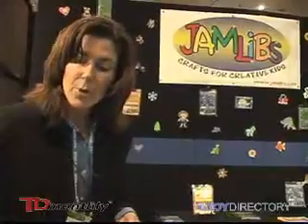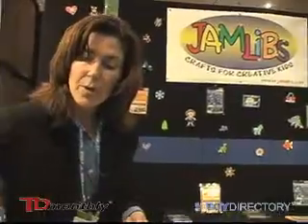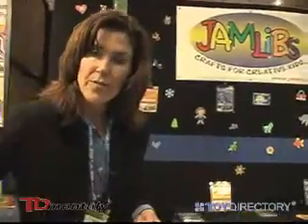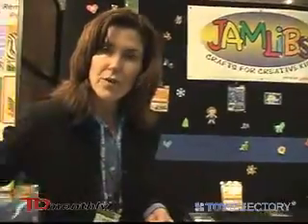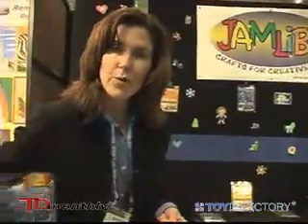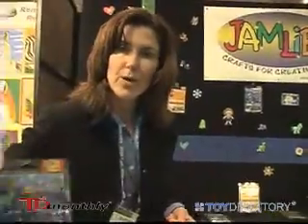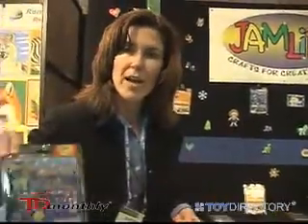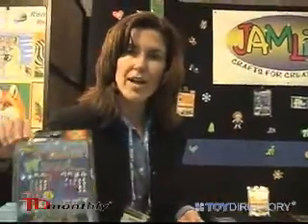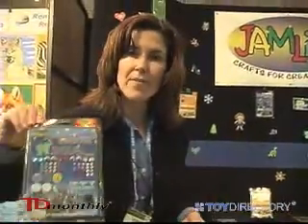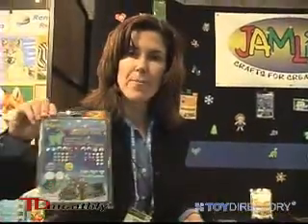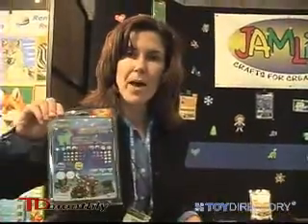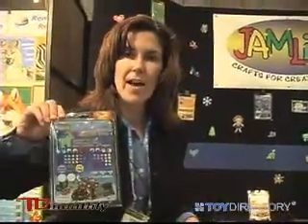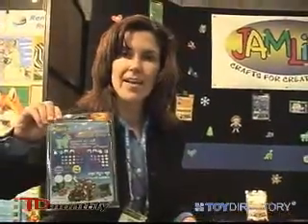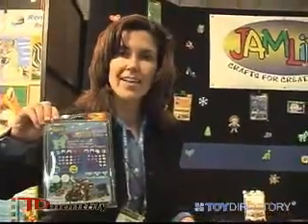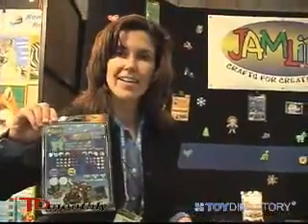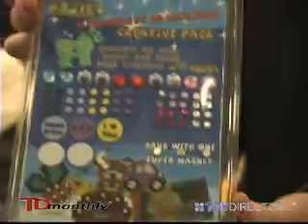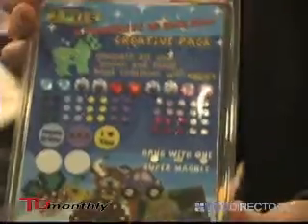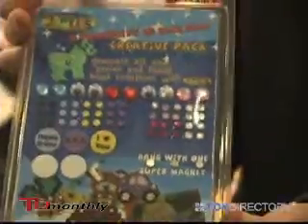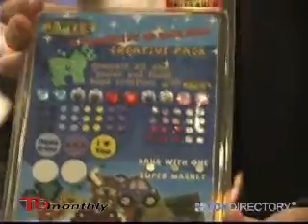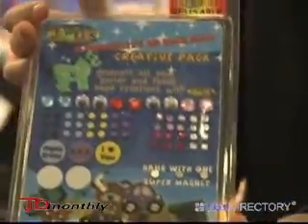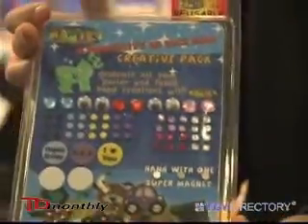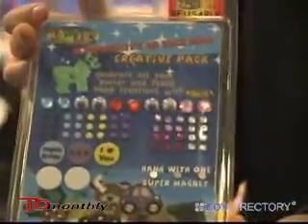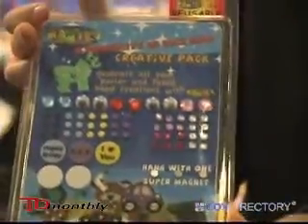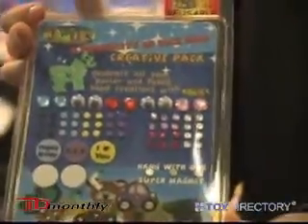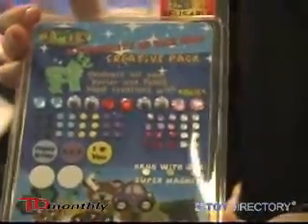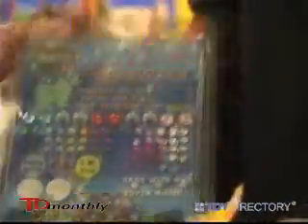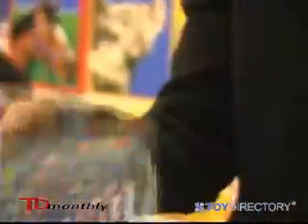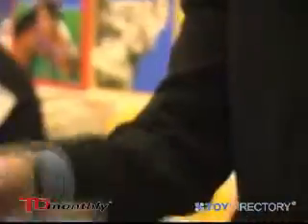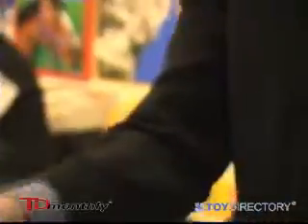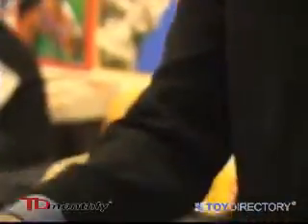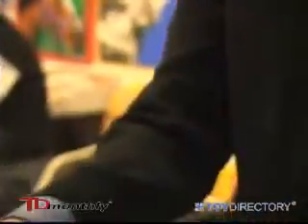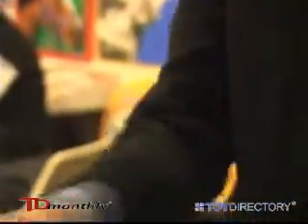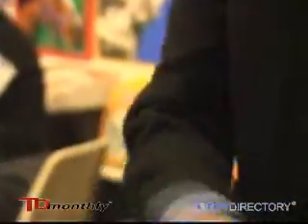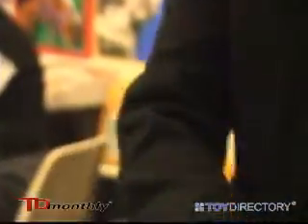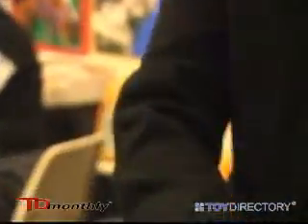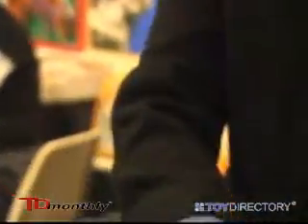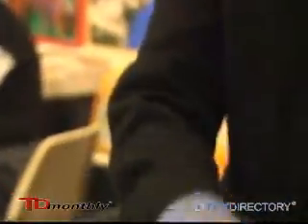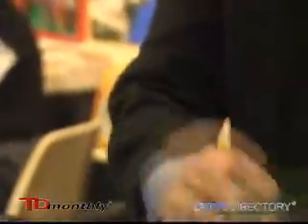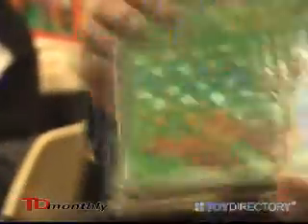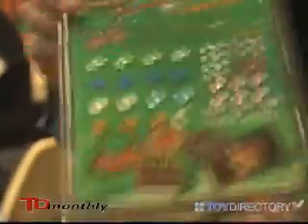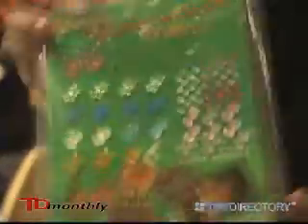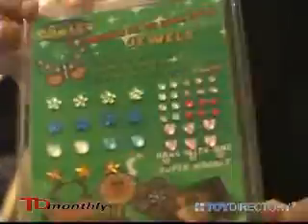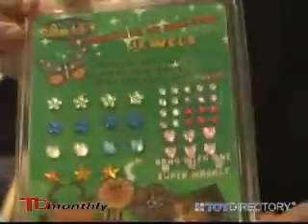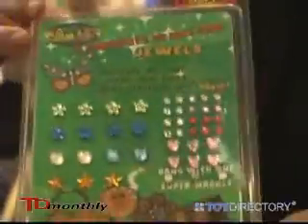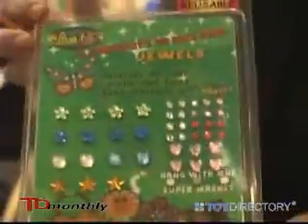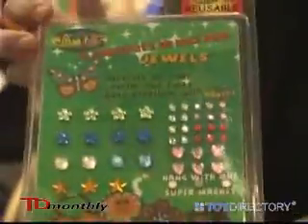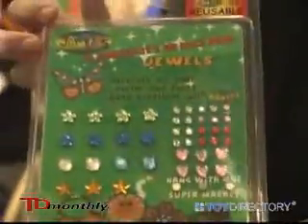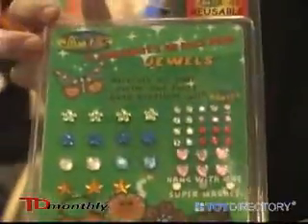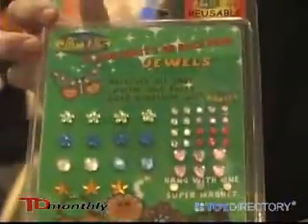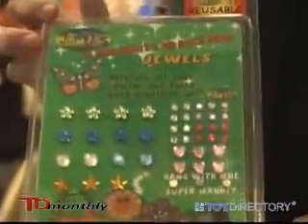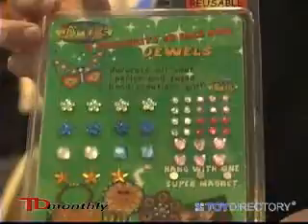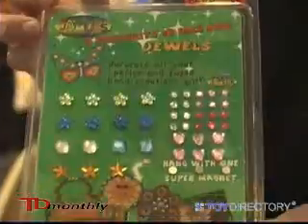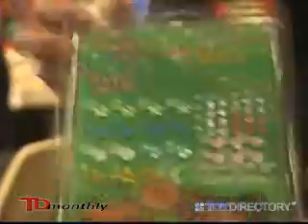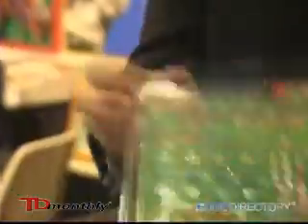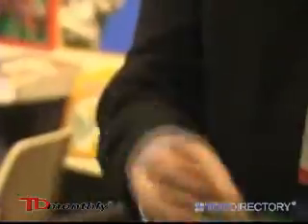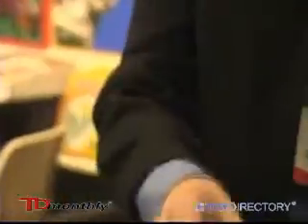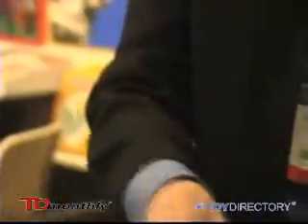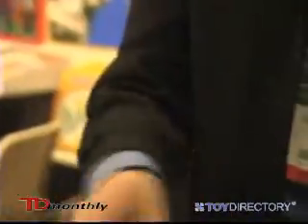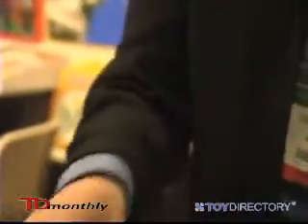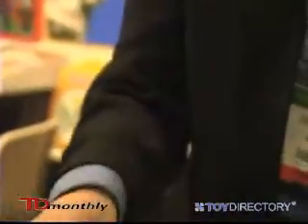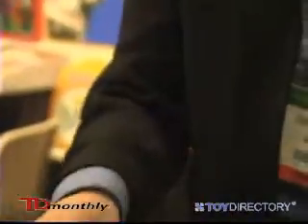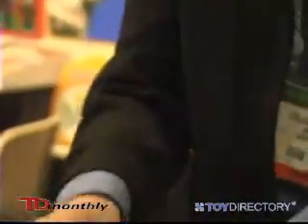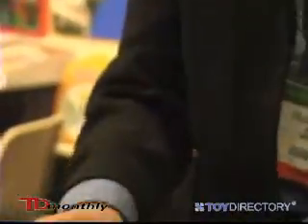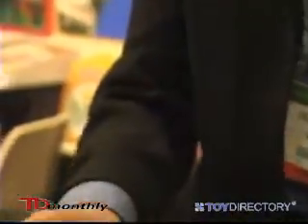We have a creative pack, we have a jewels pack, and we have a word fun pack.